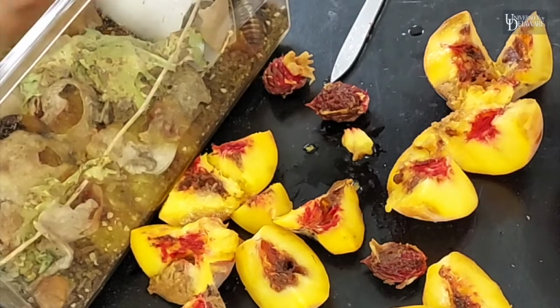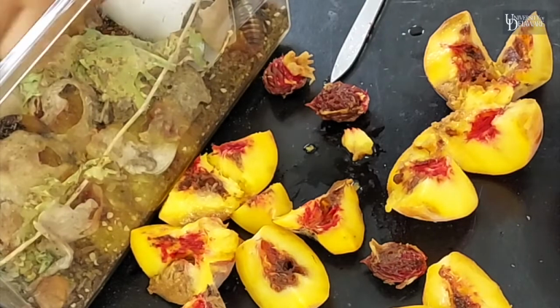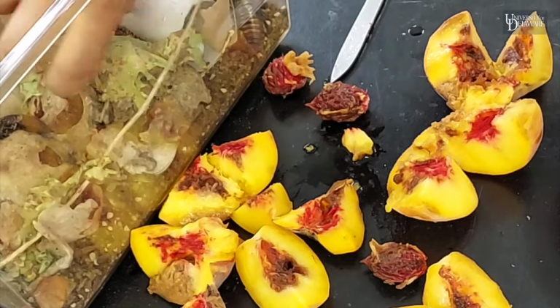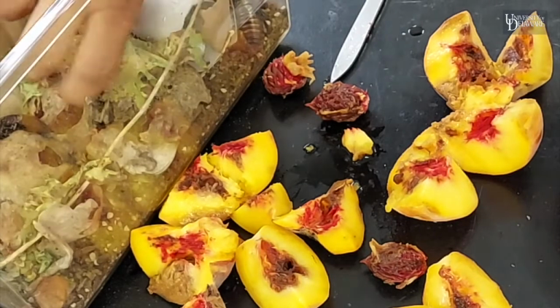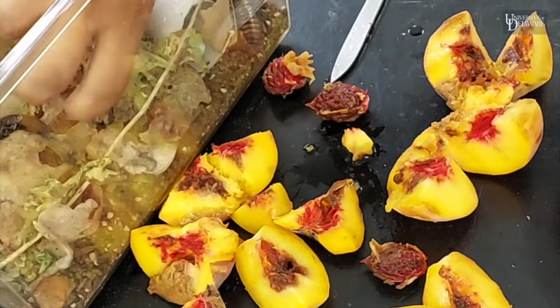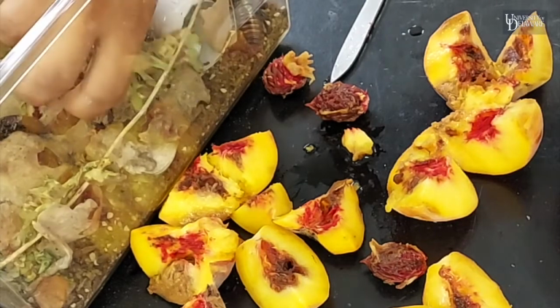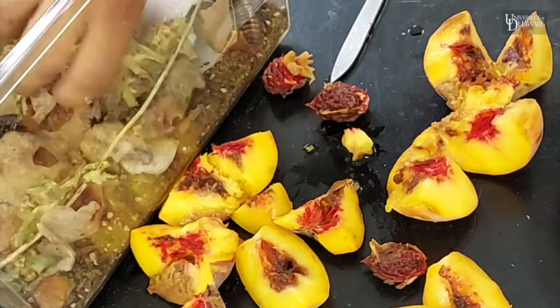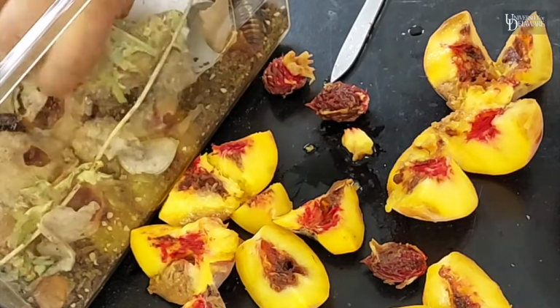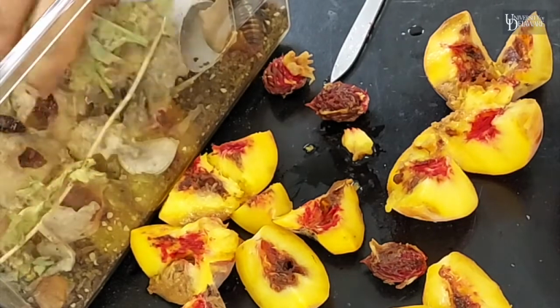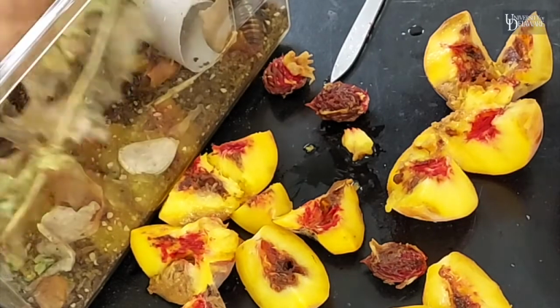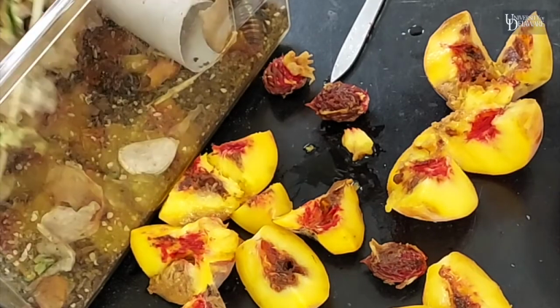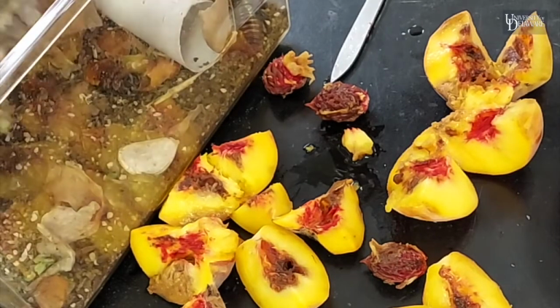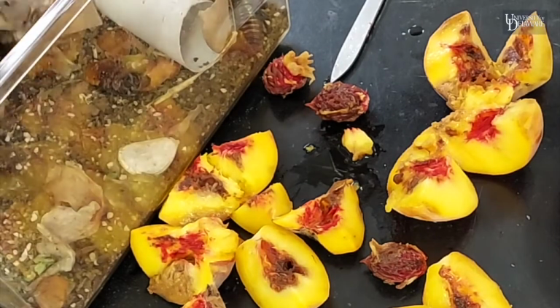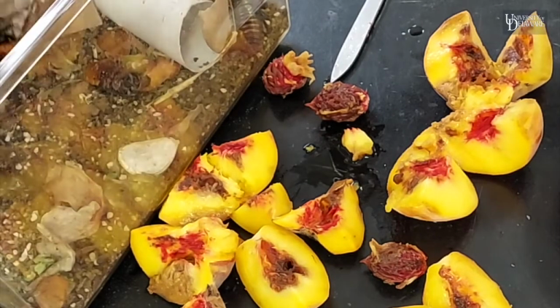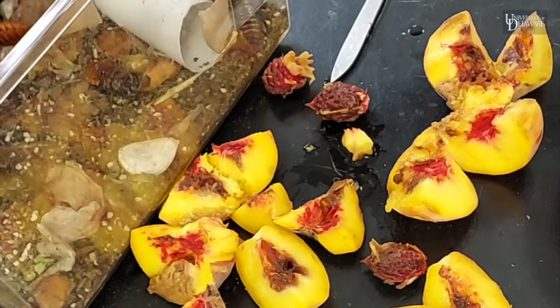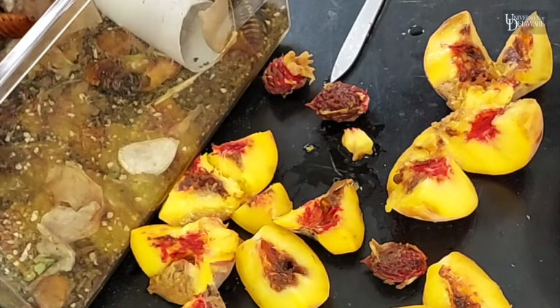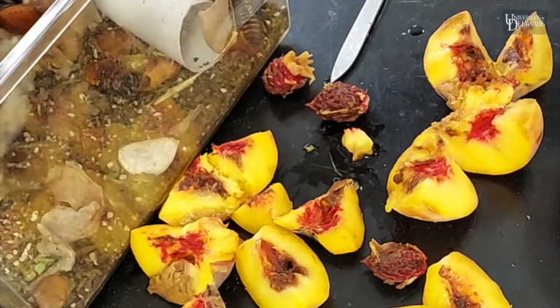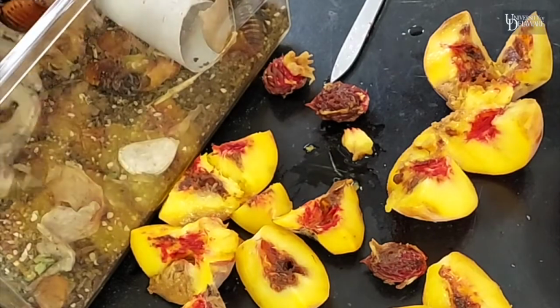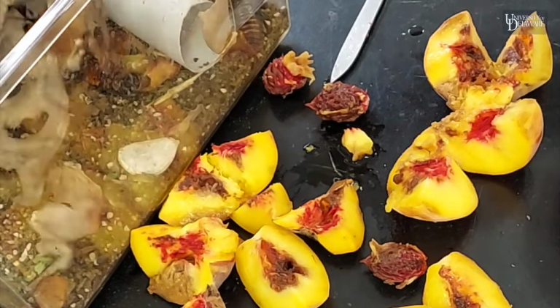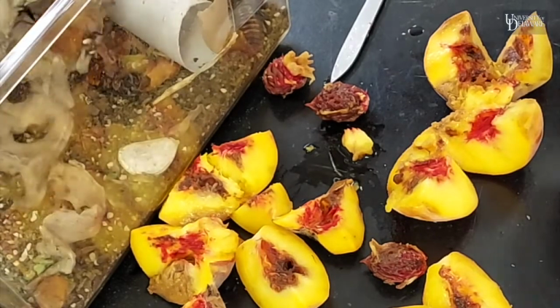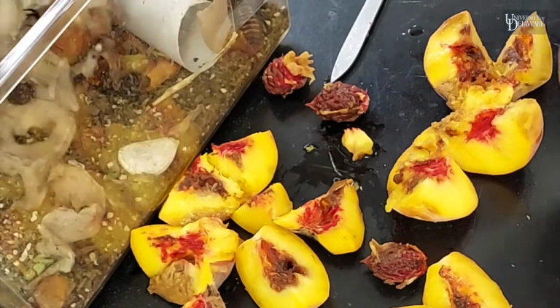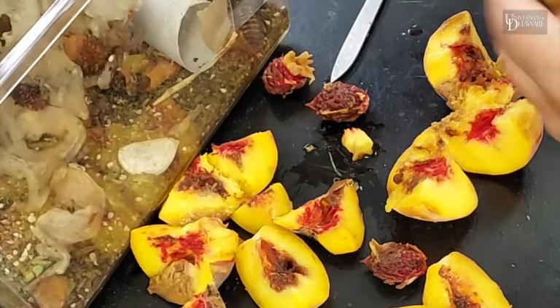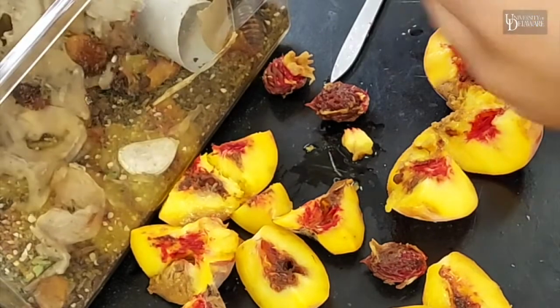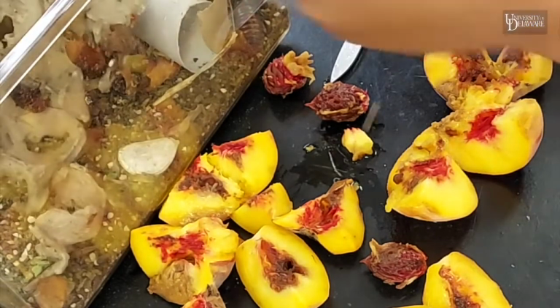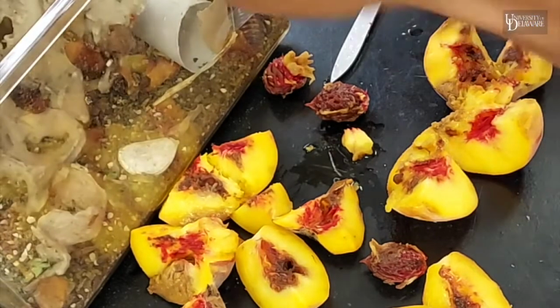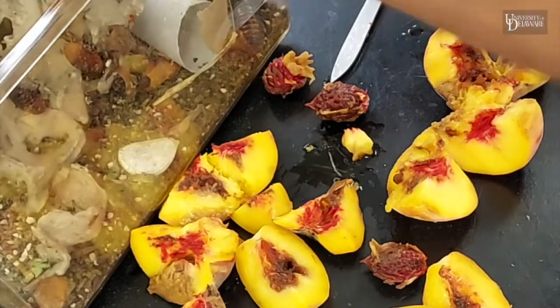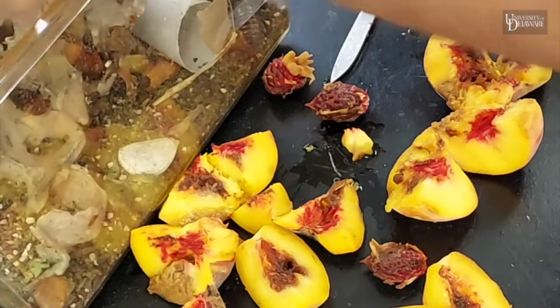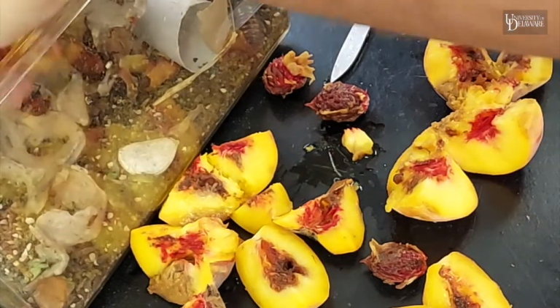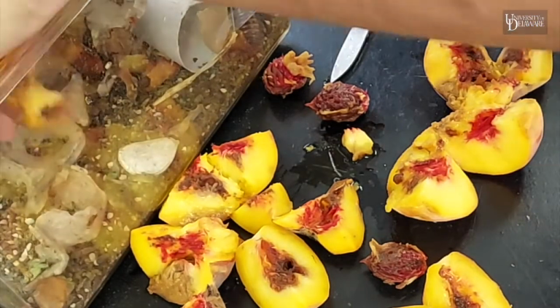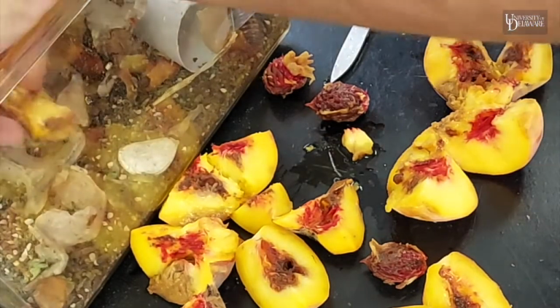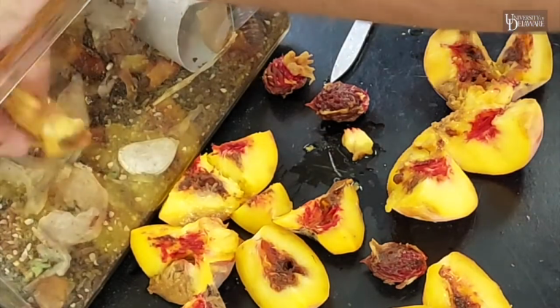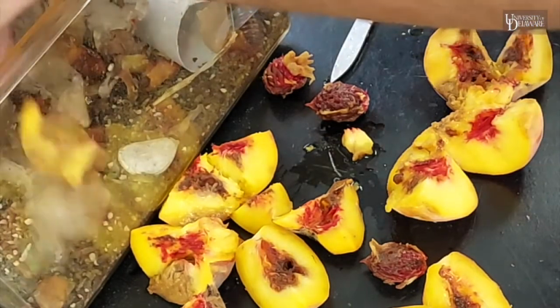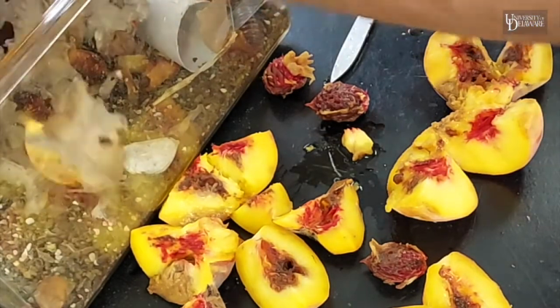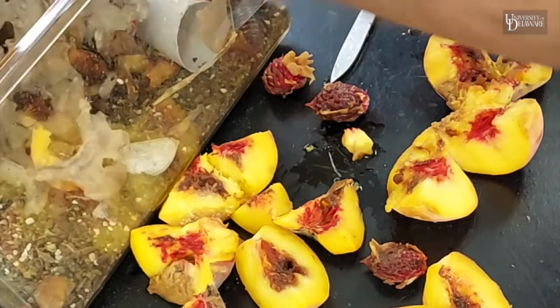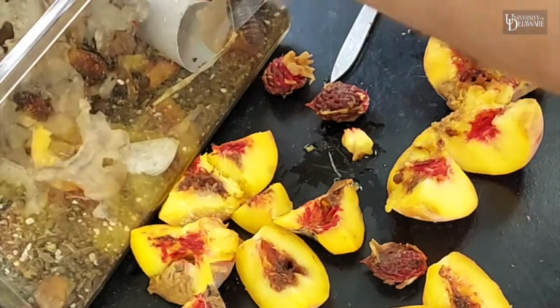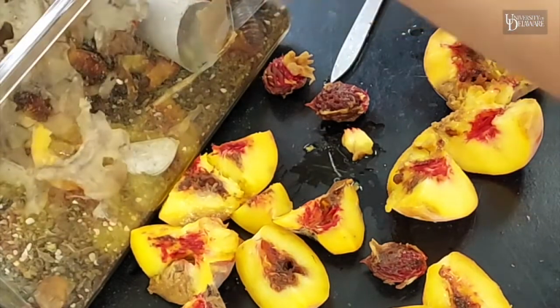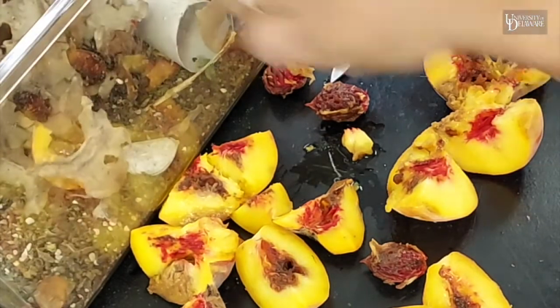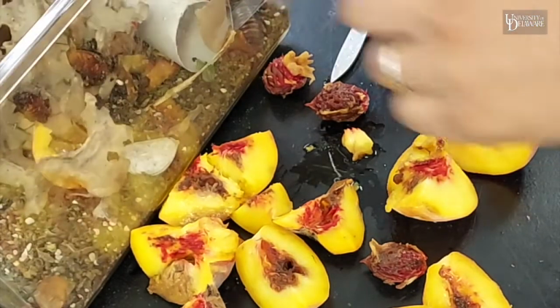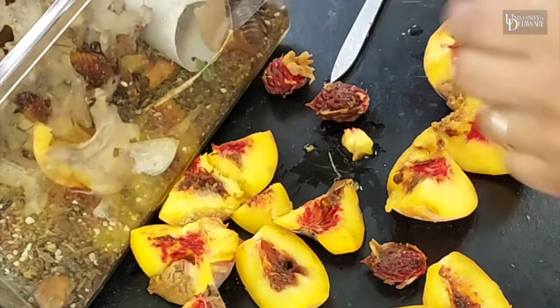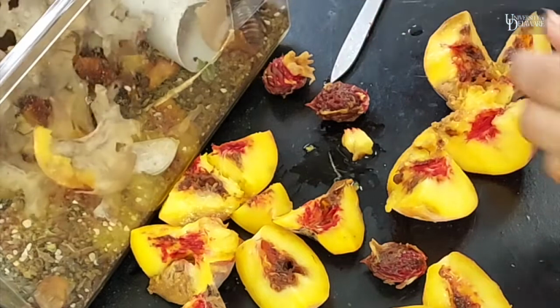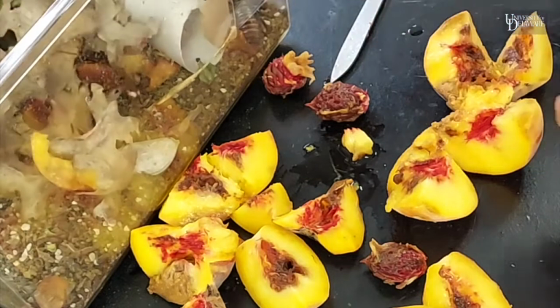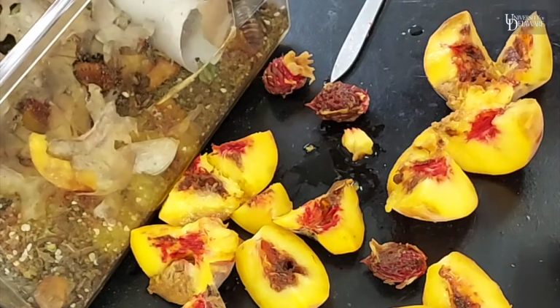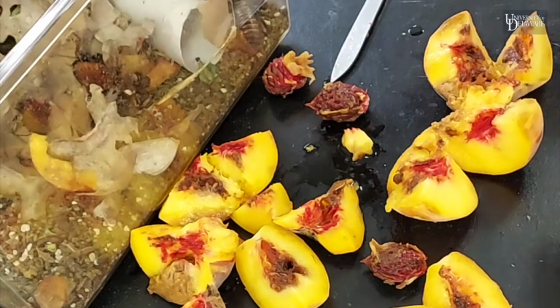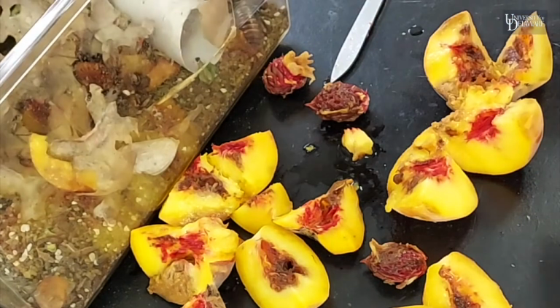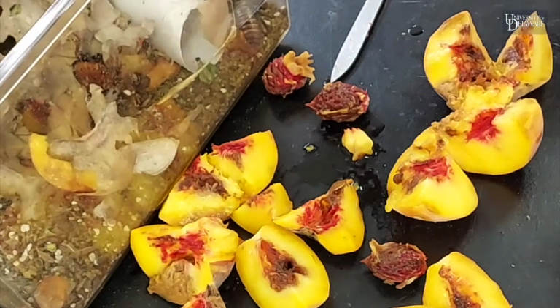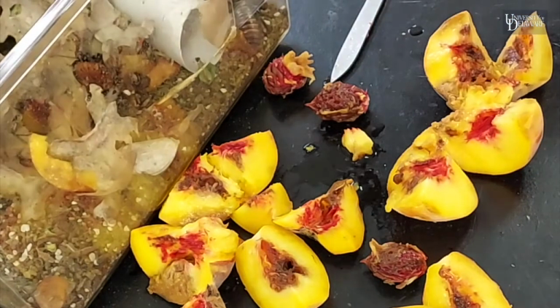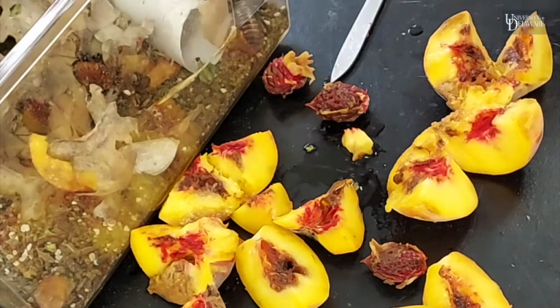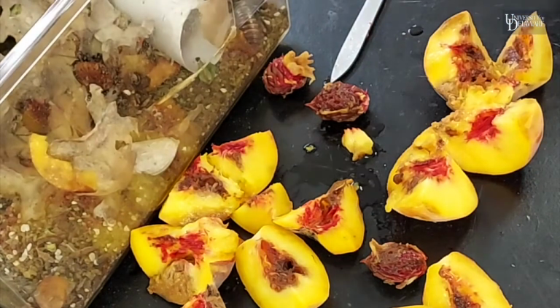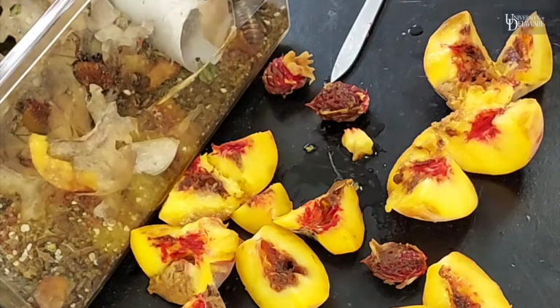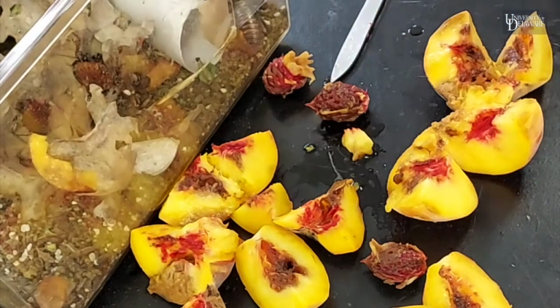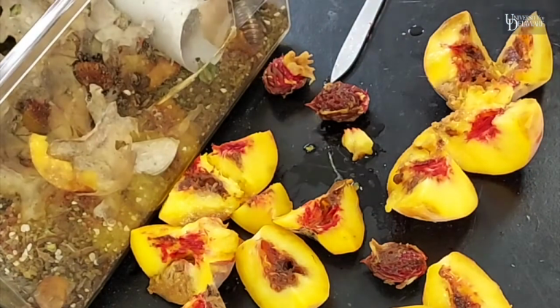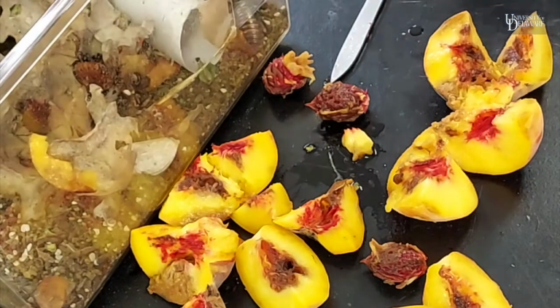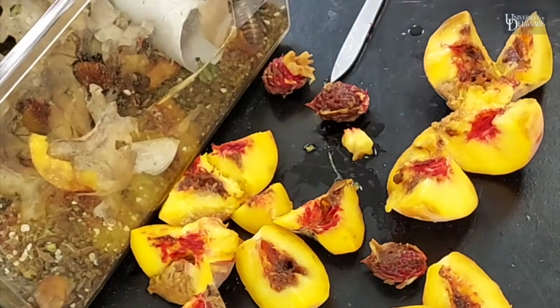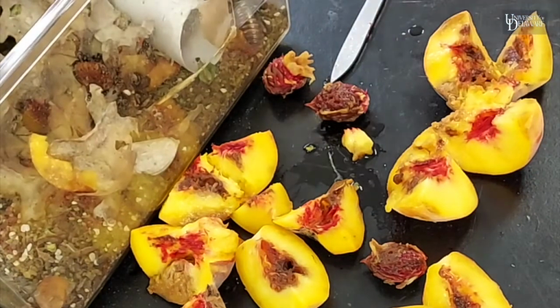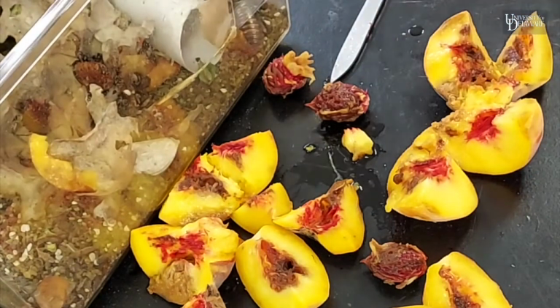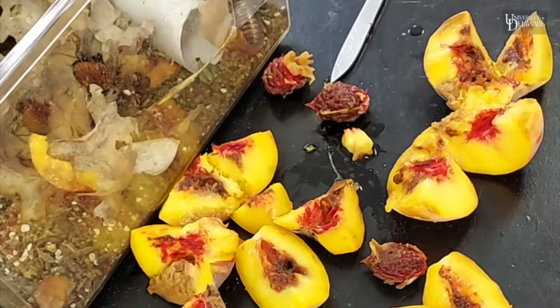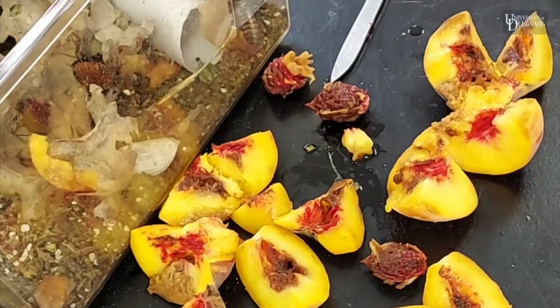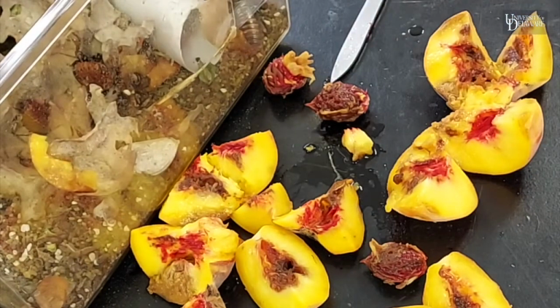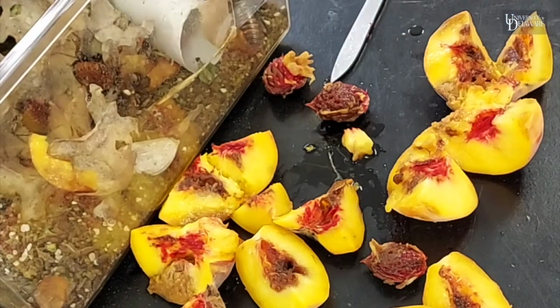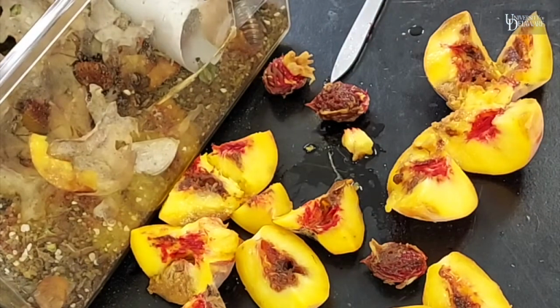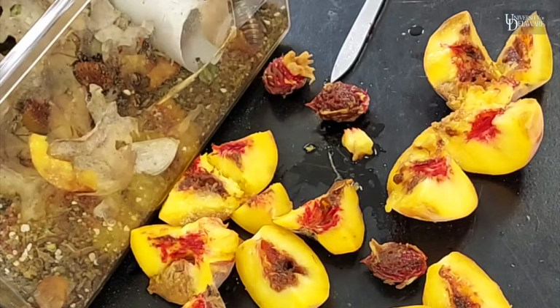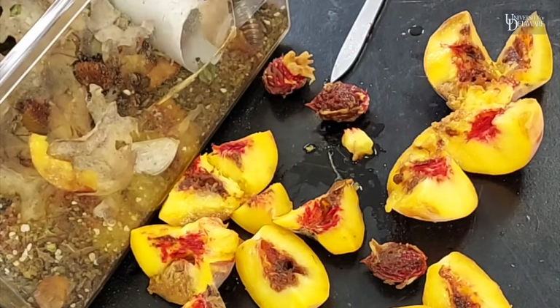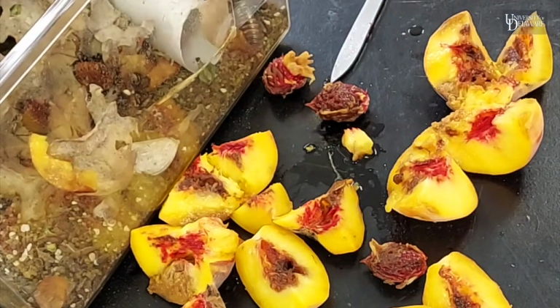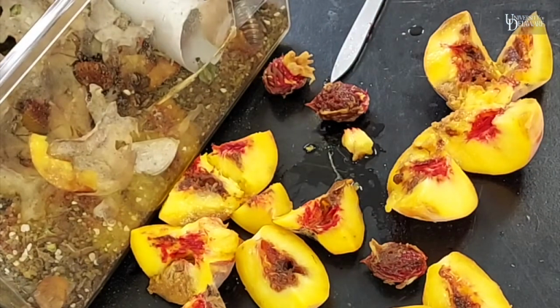Come here guys and have a peach. Thank you for joining us.